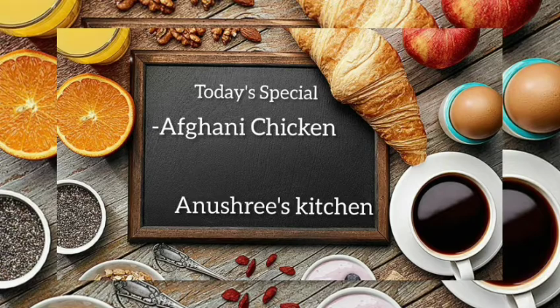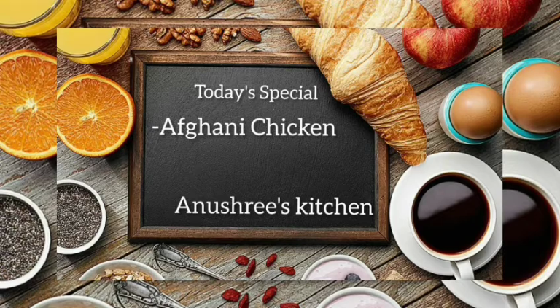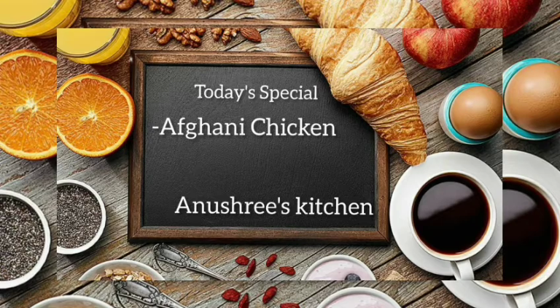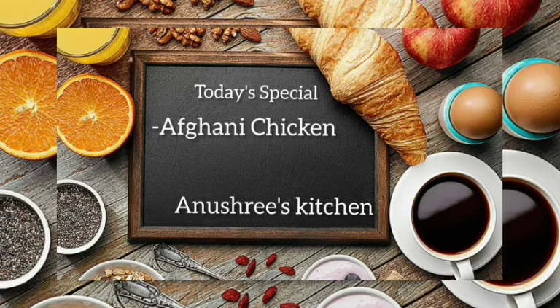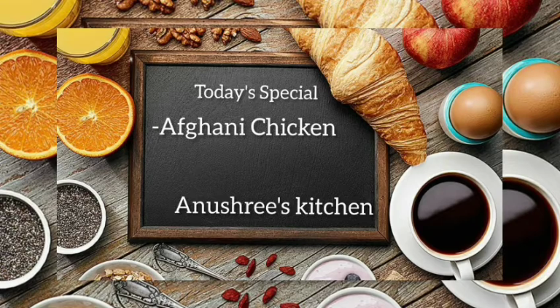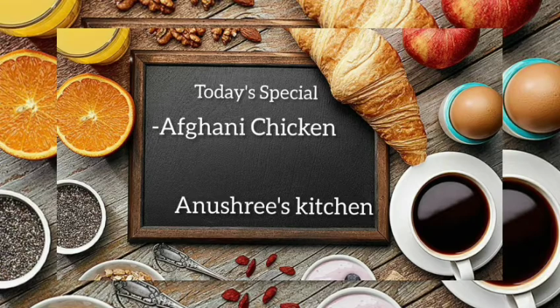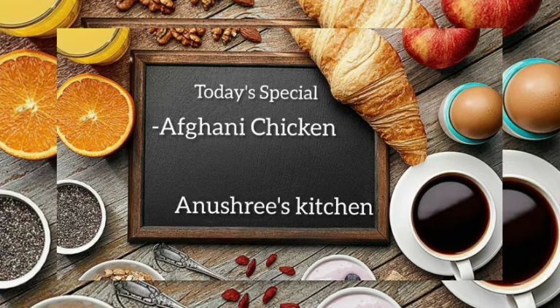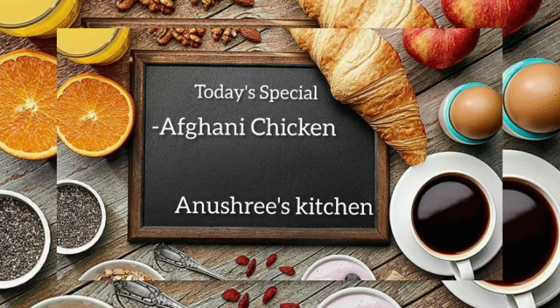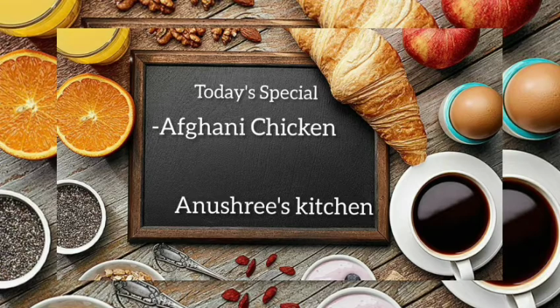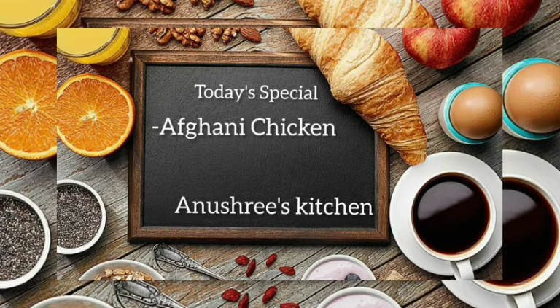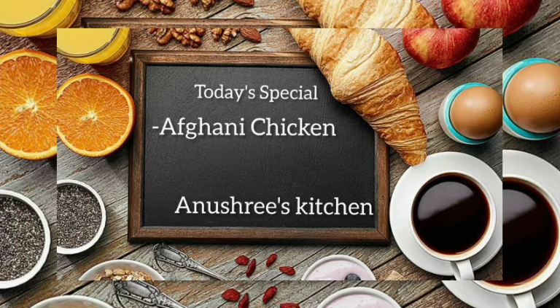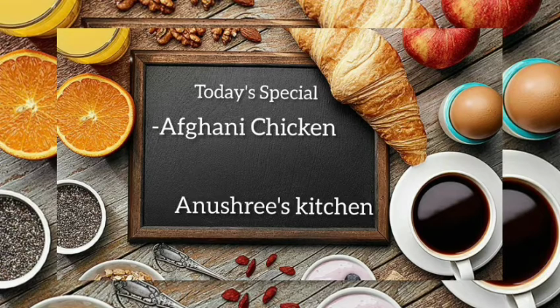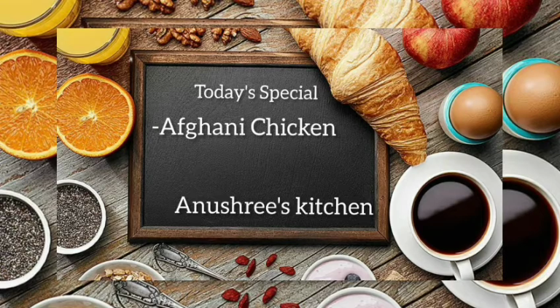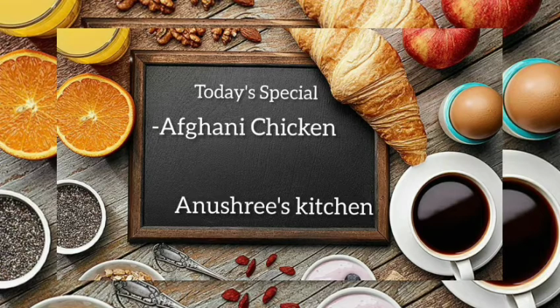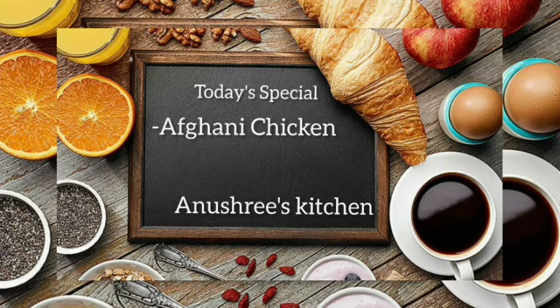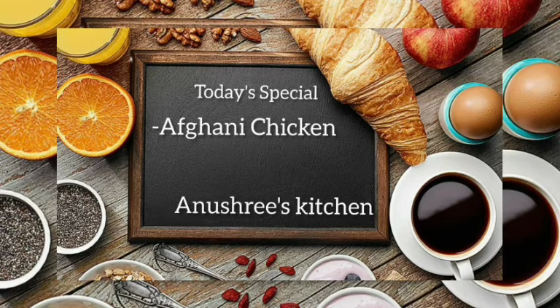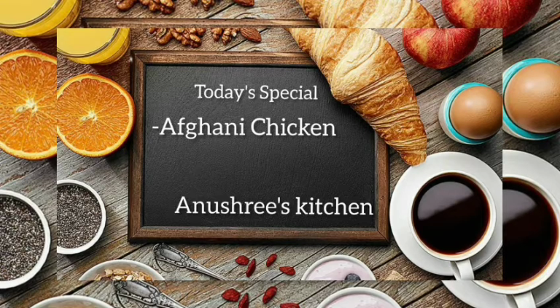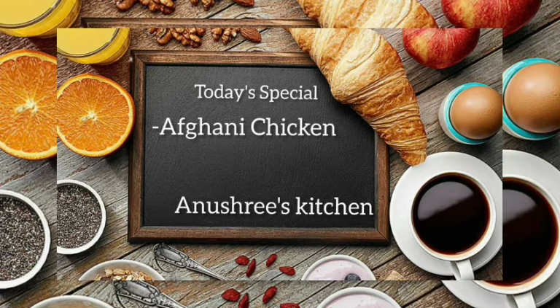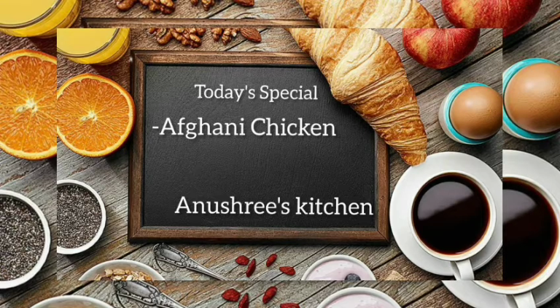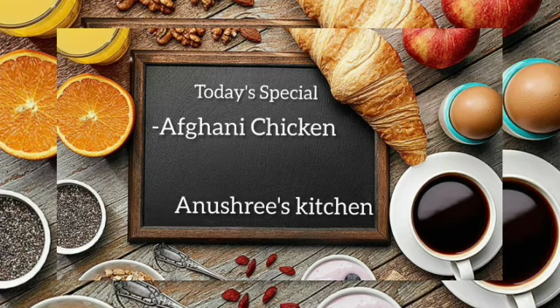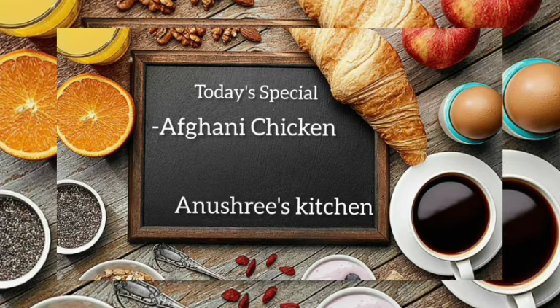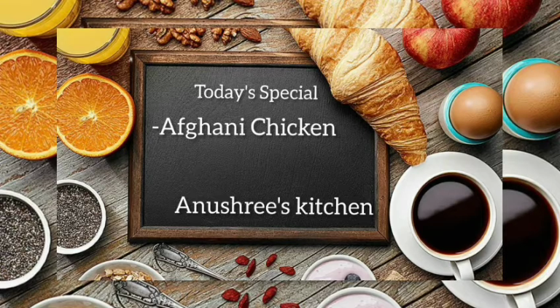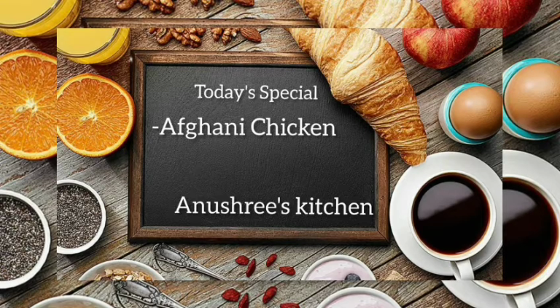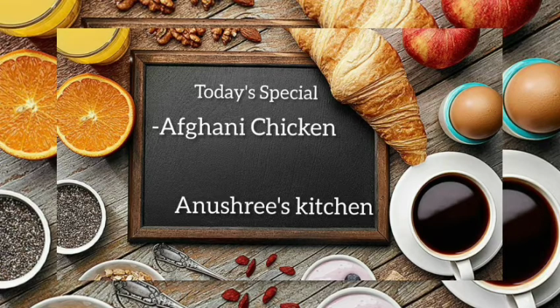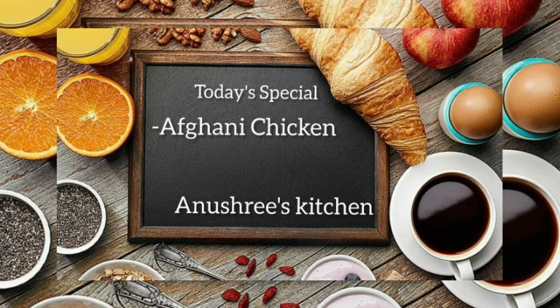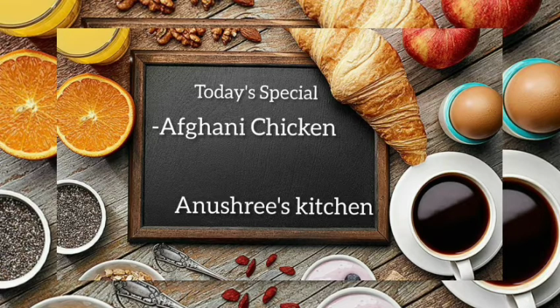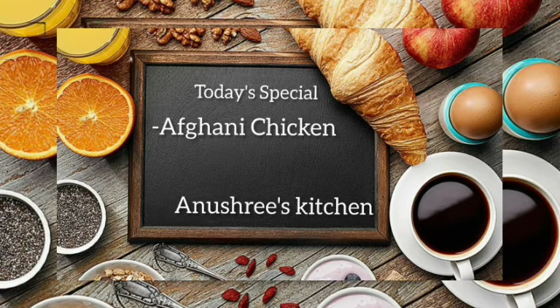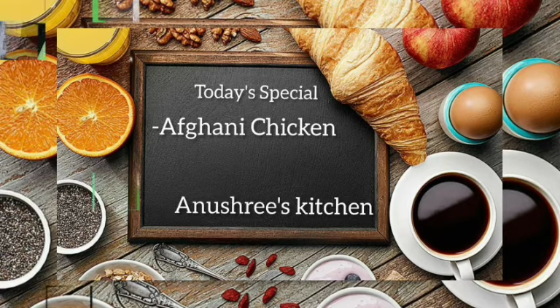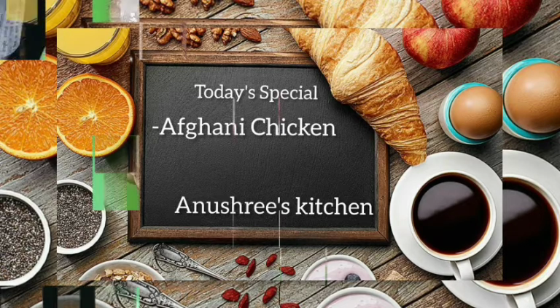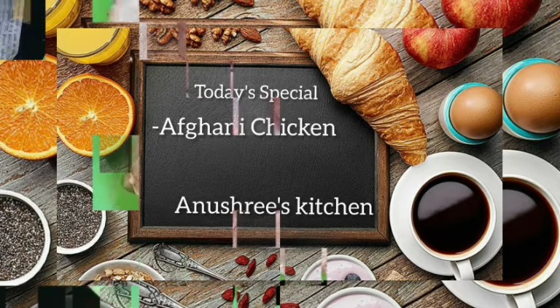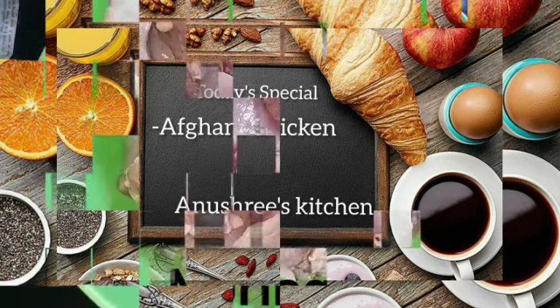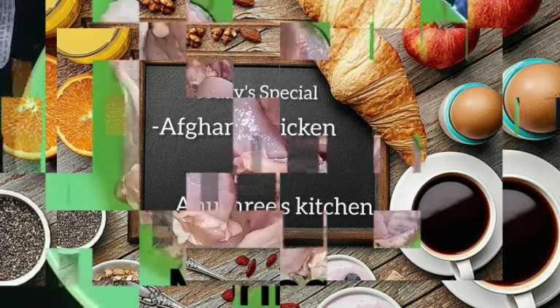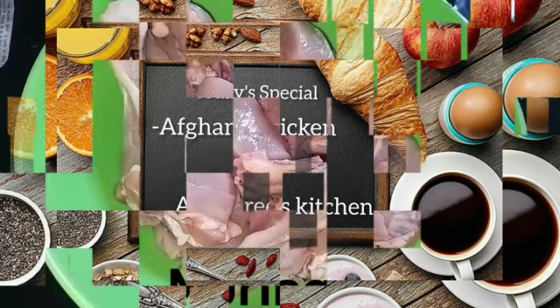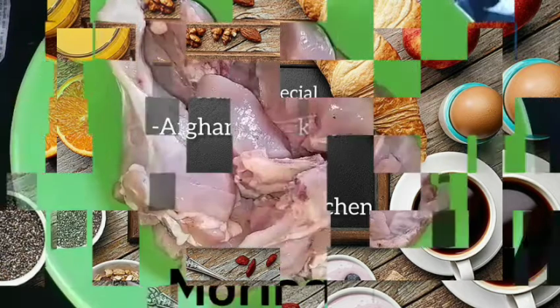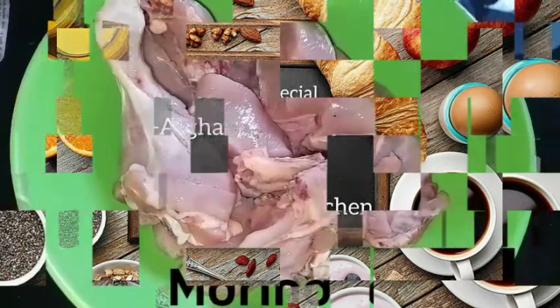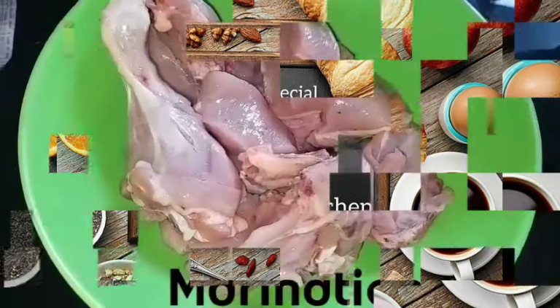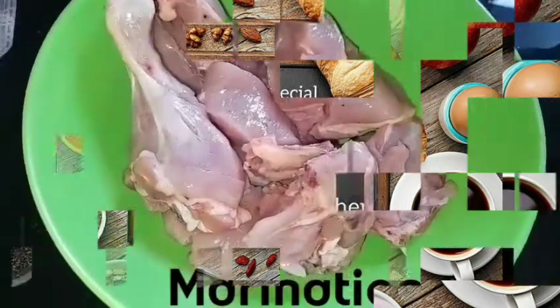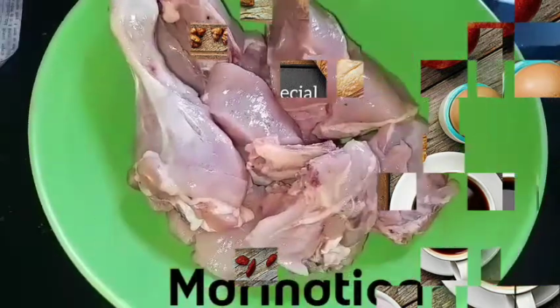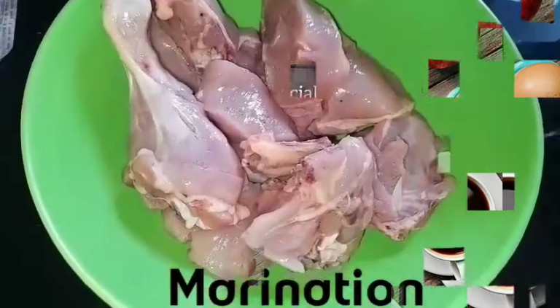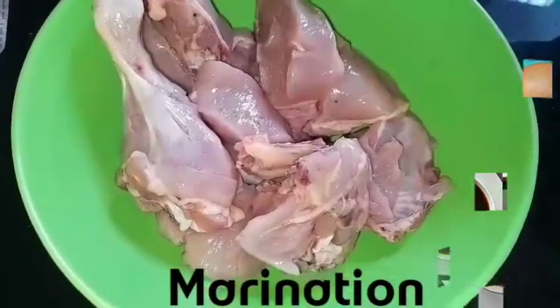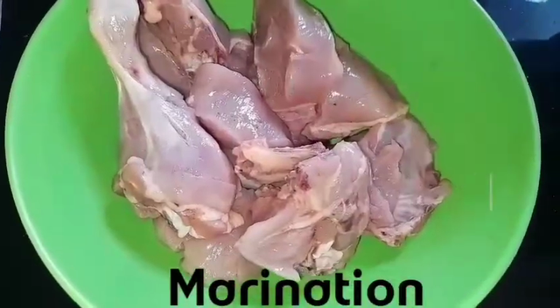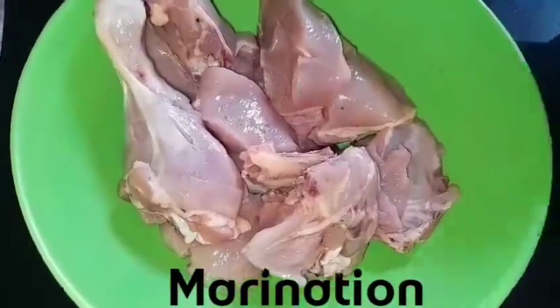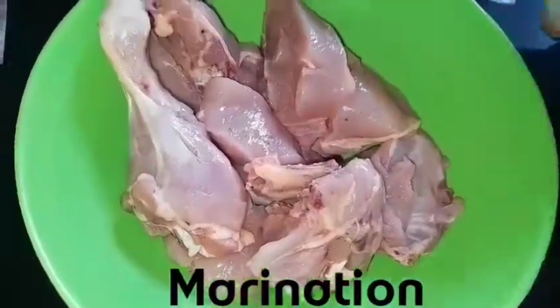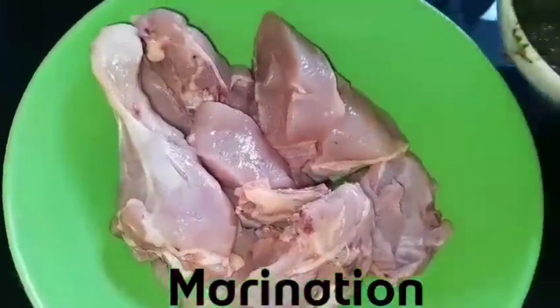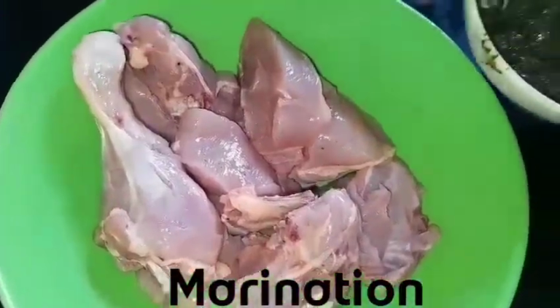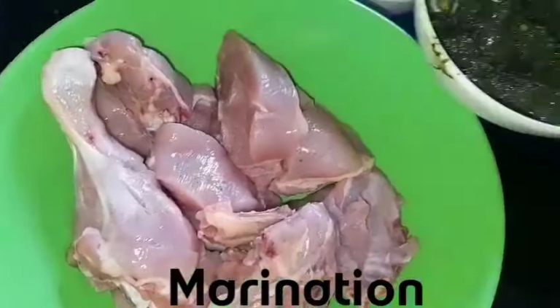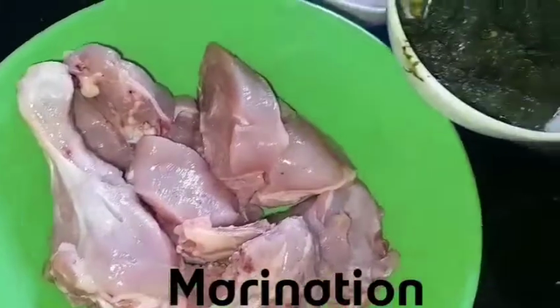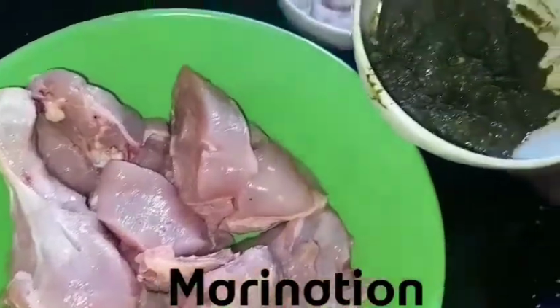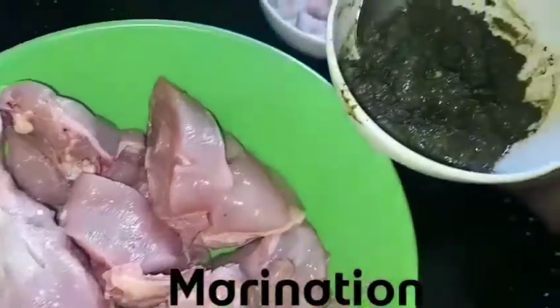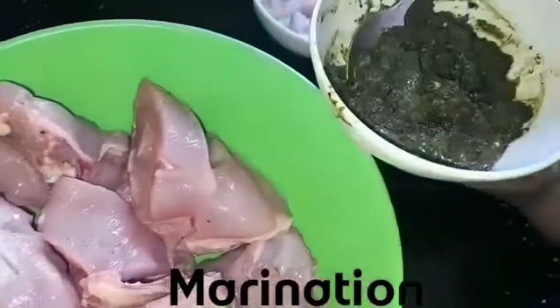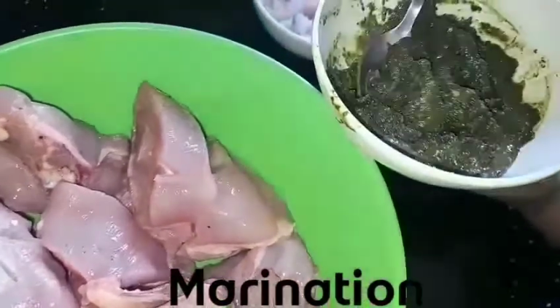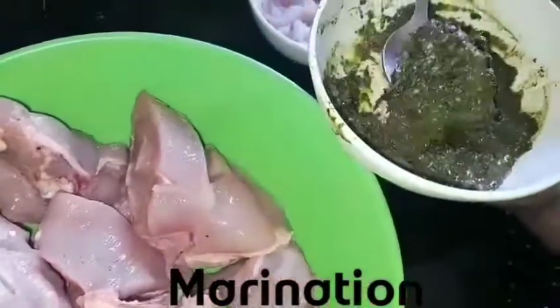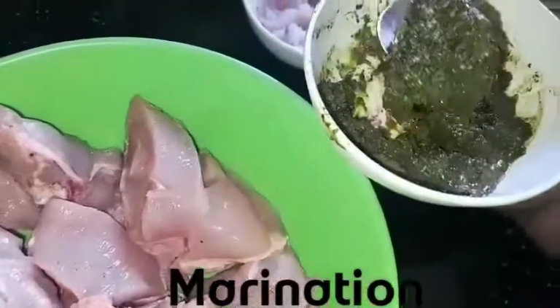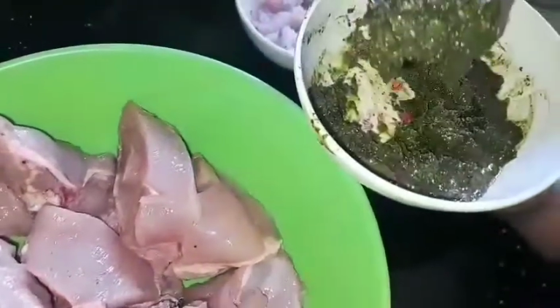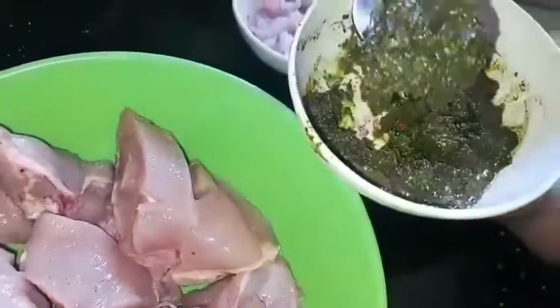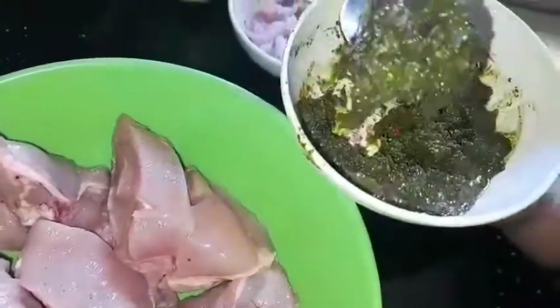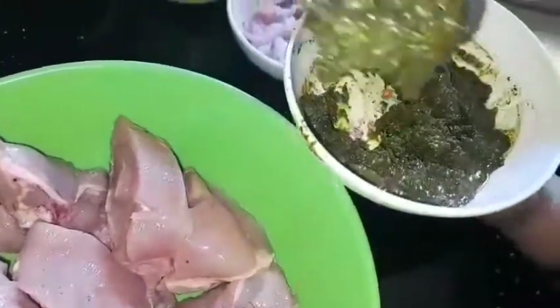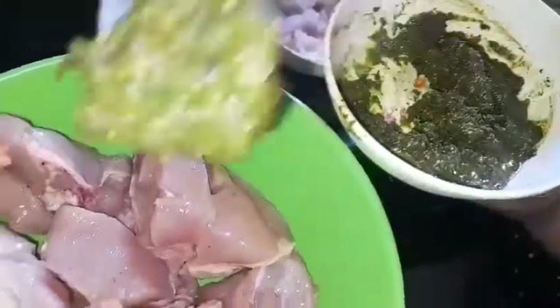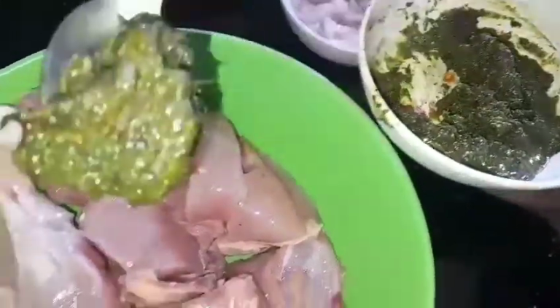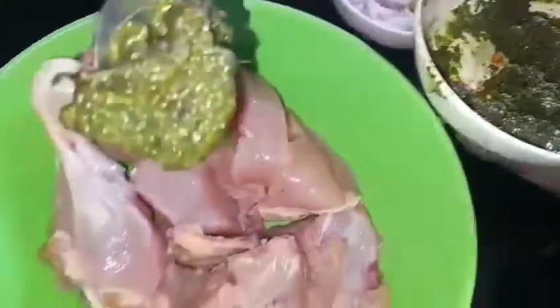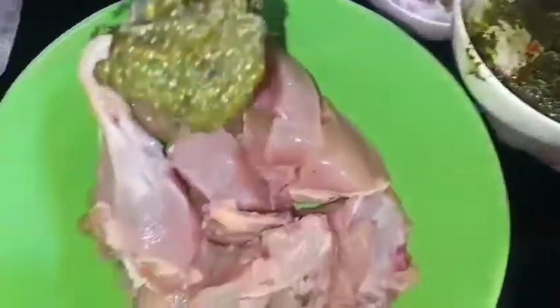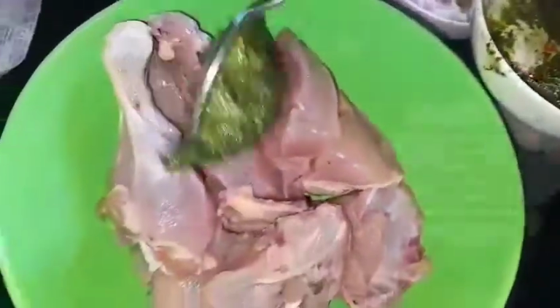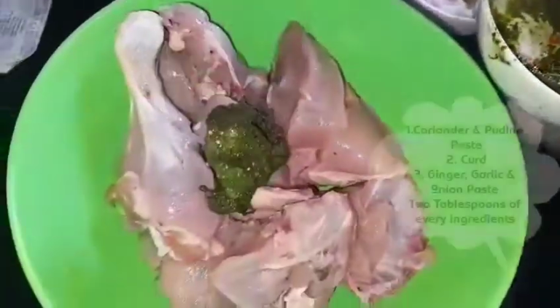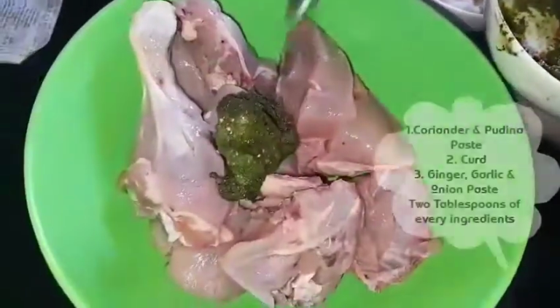Welcome to Anushri's kitchen. The first process is marination of chicken pieces.